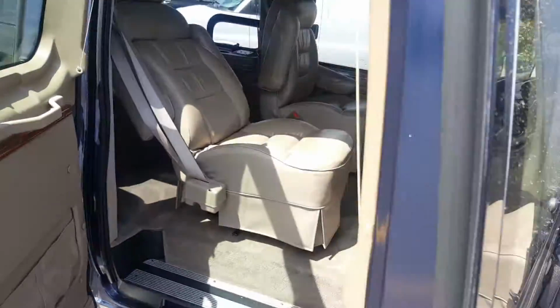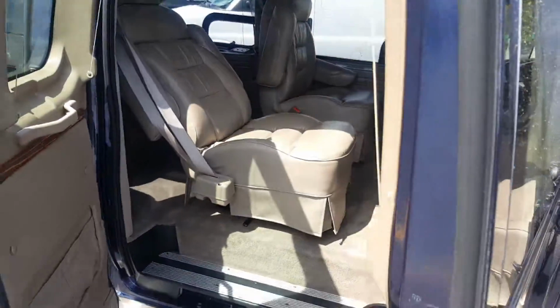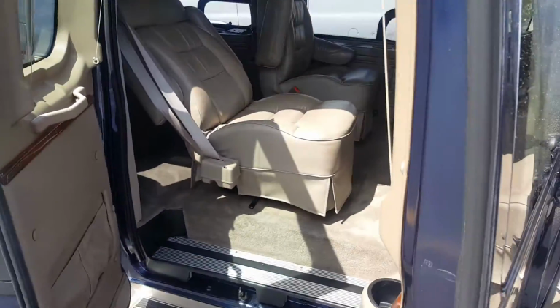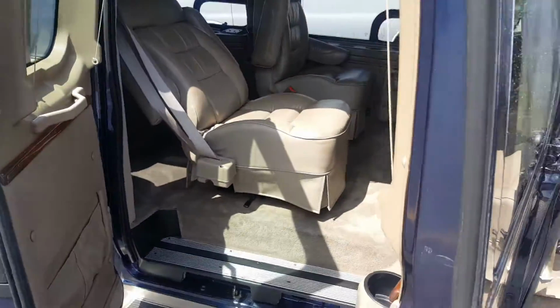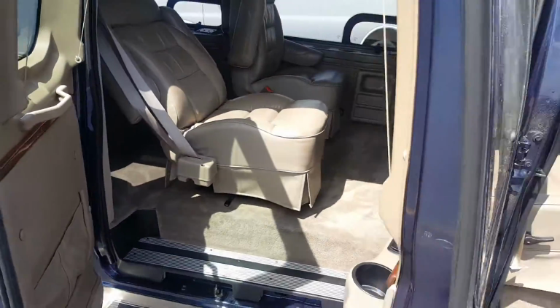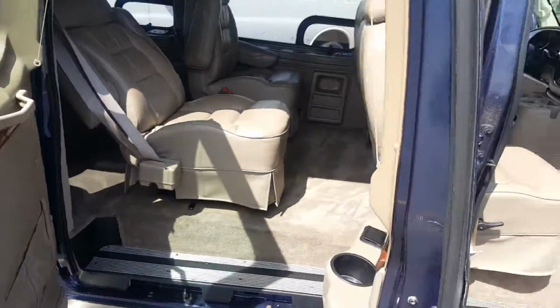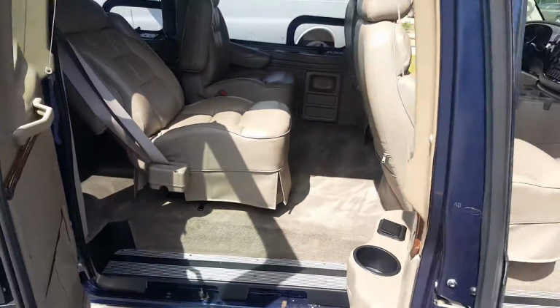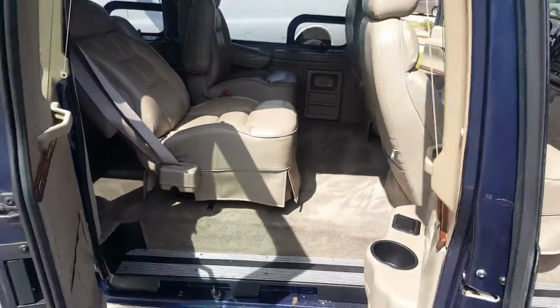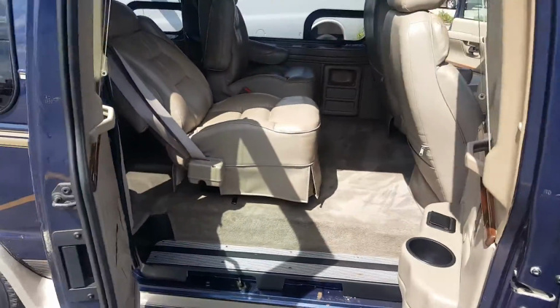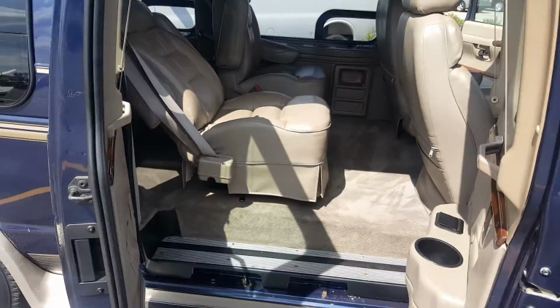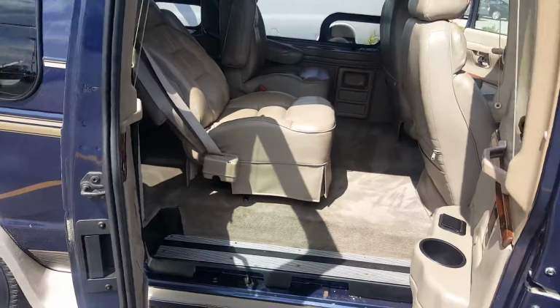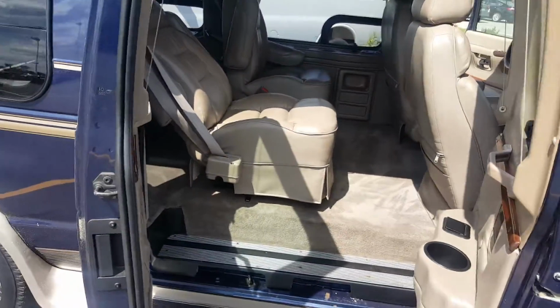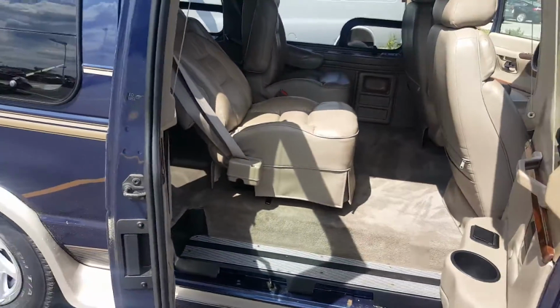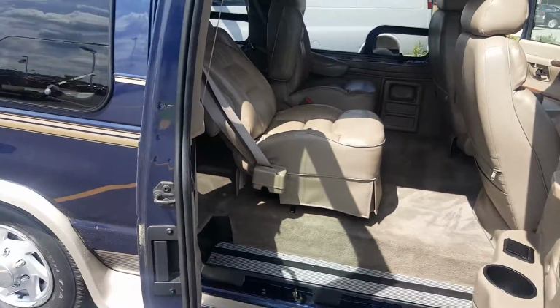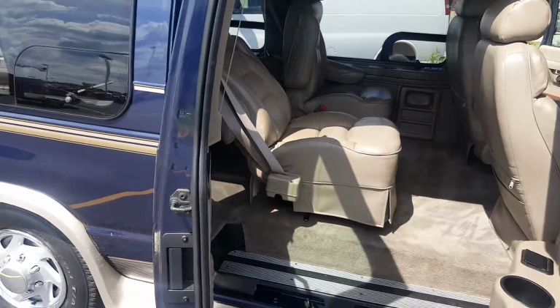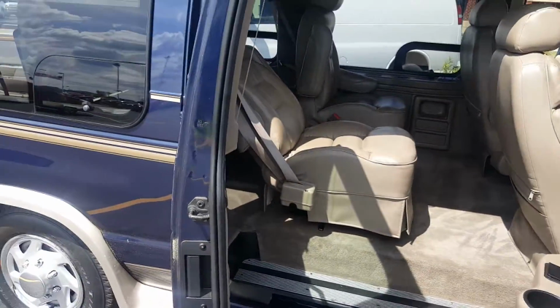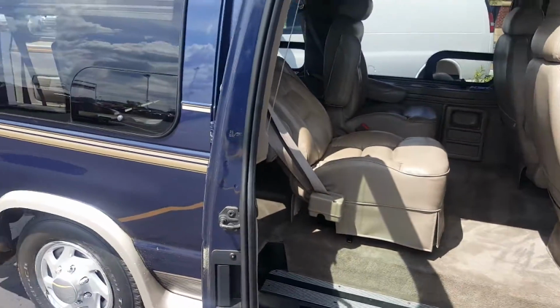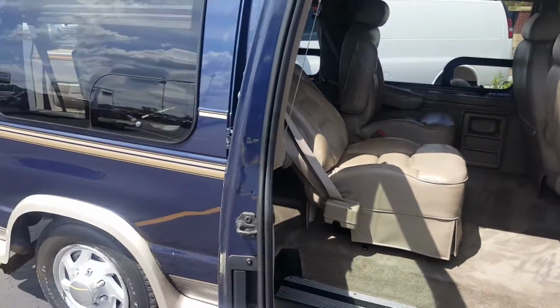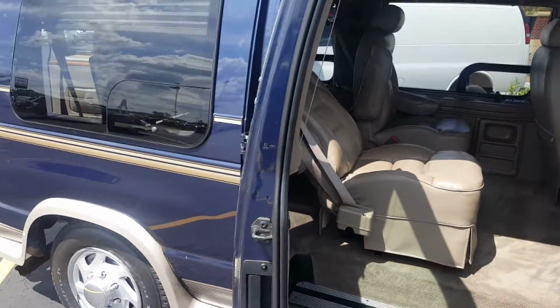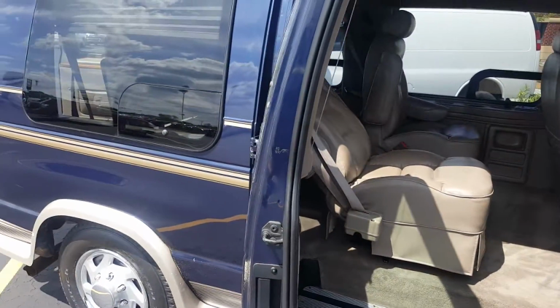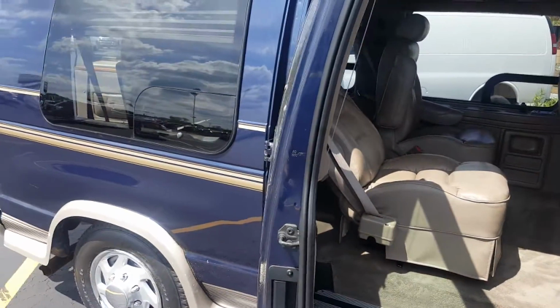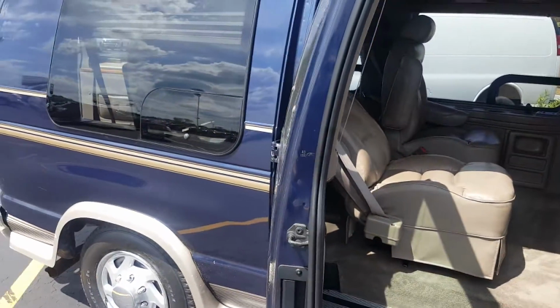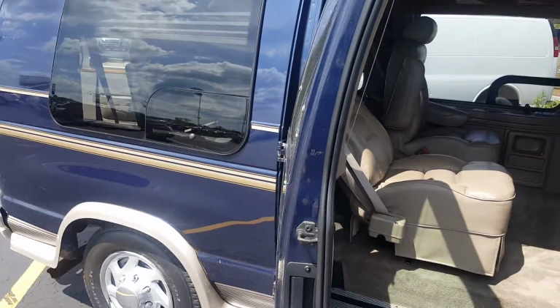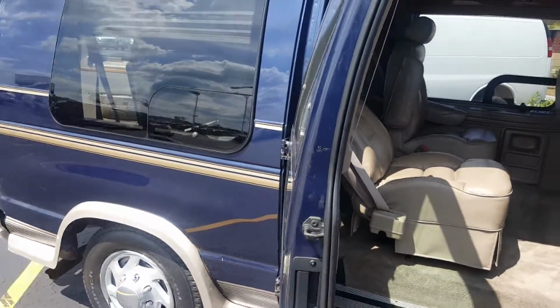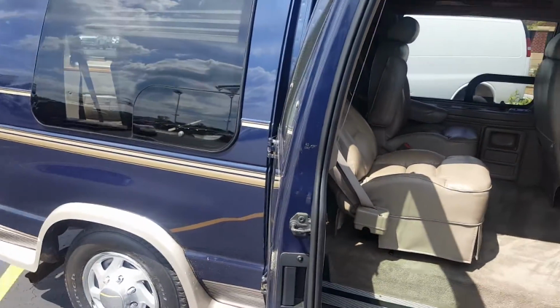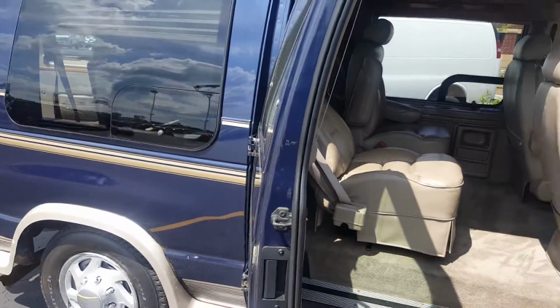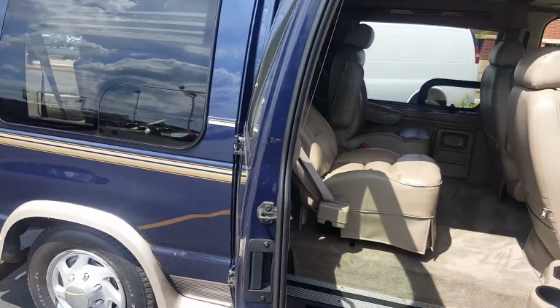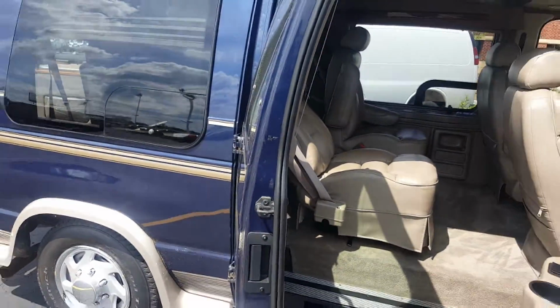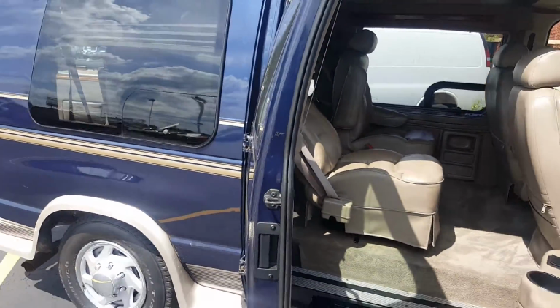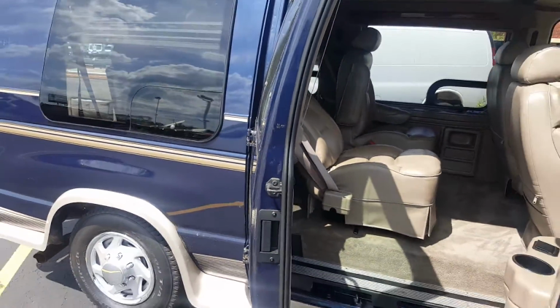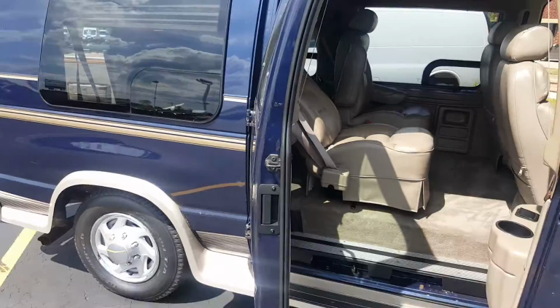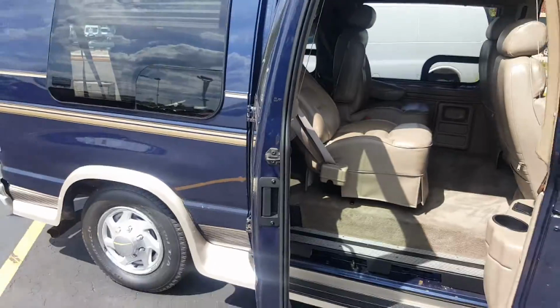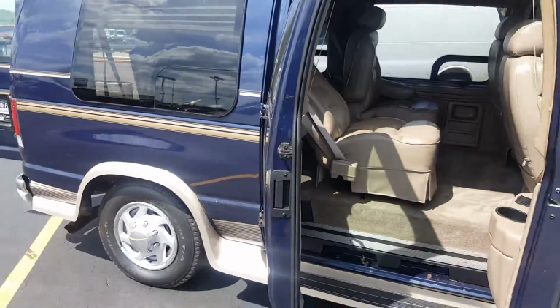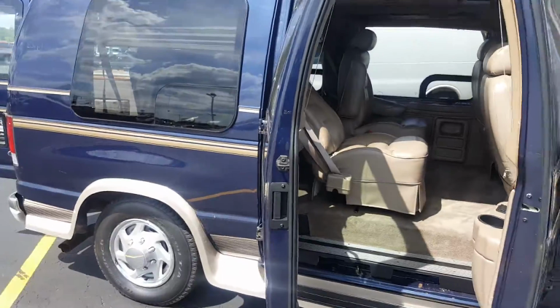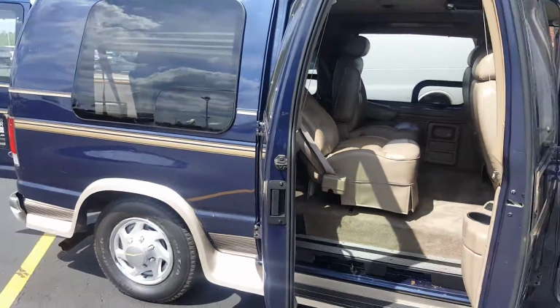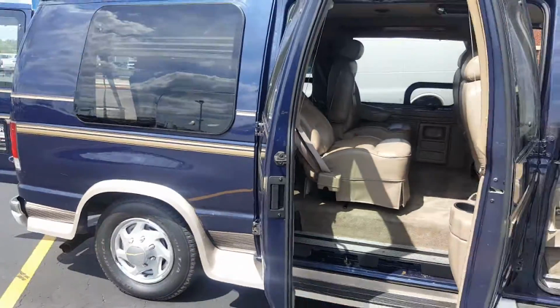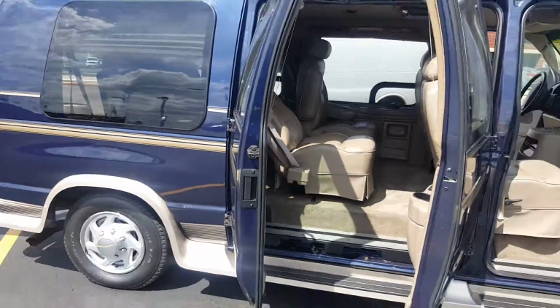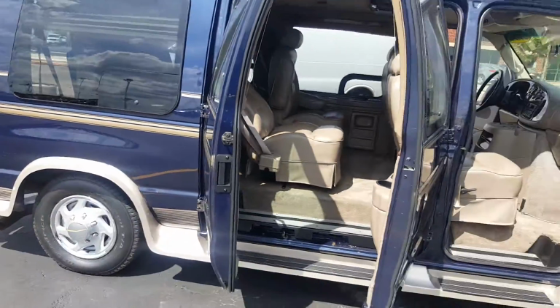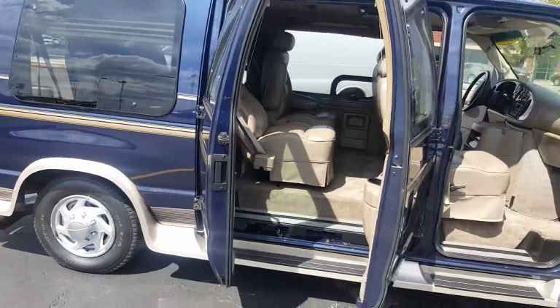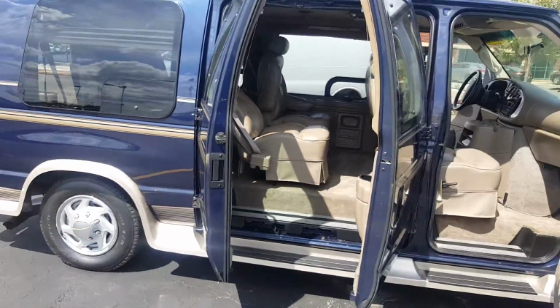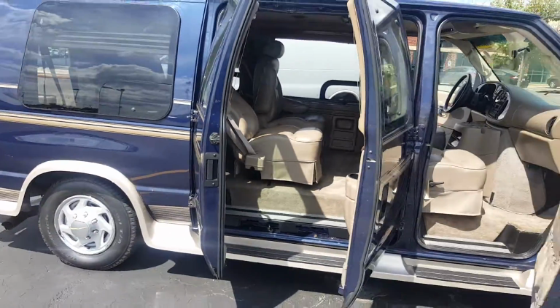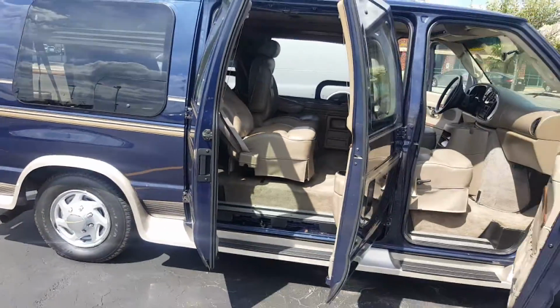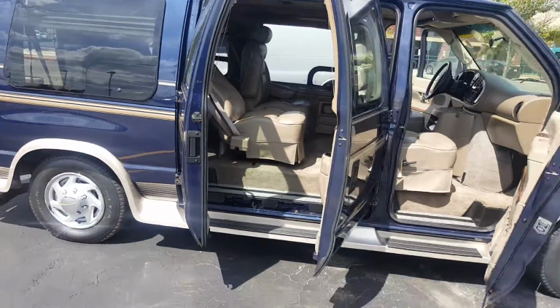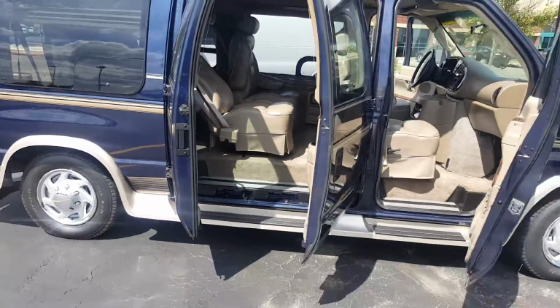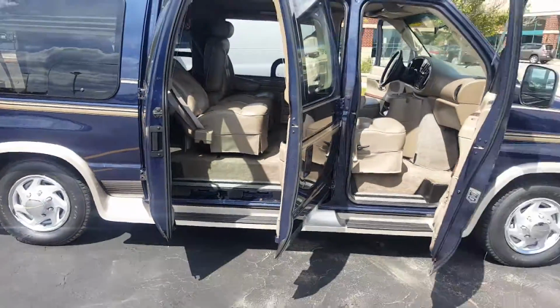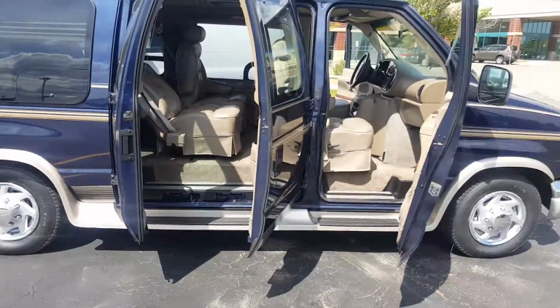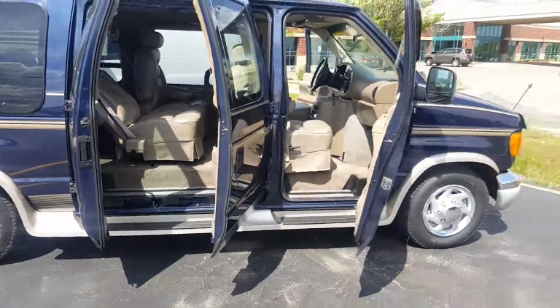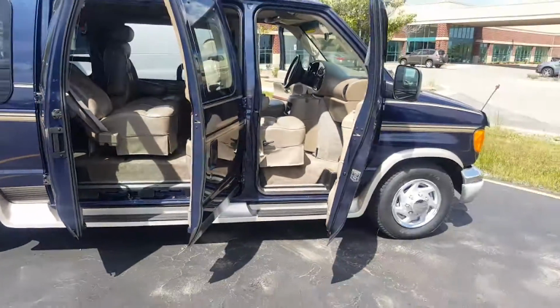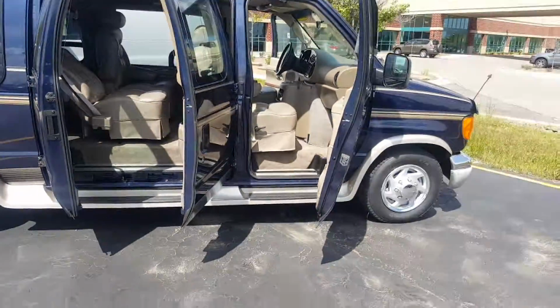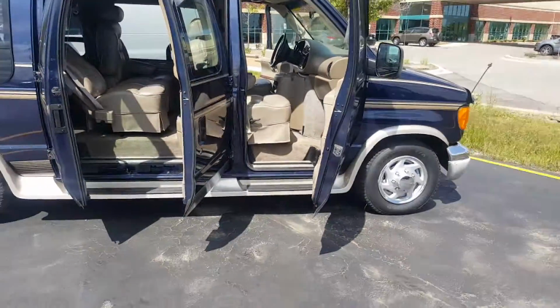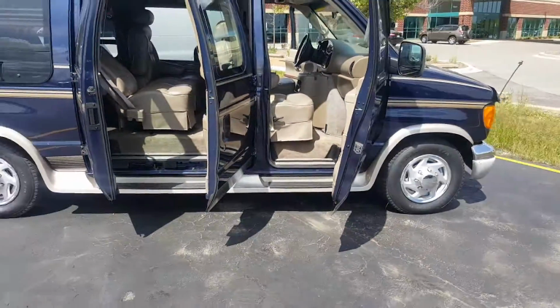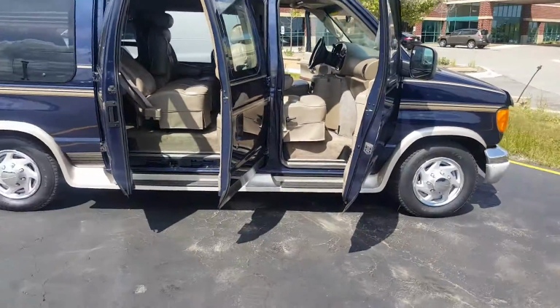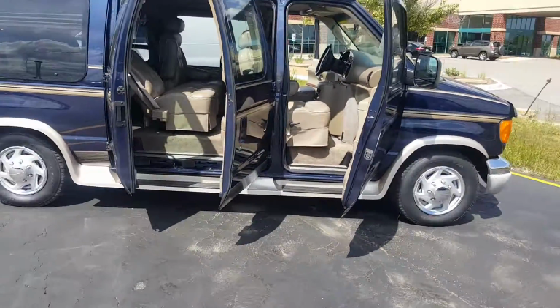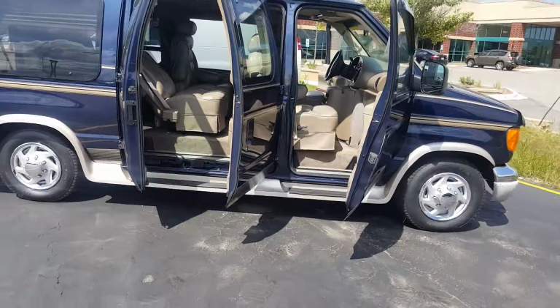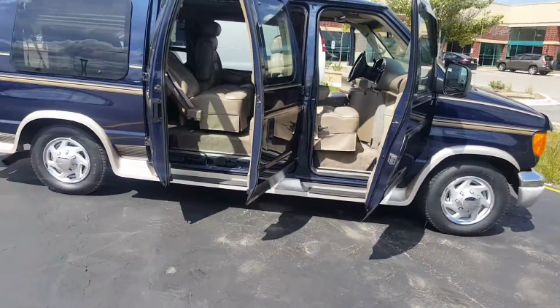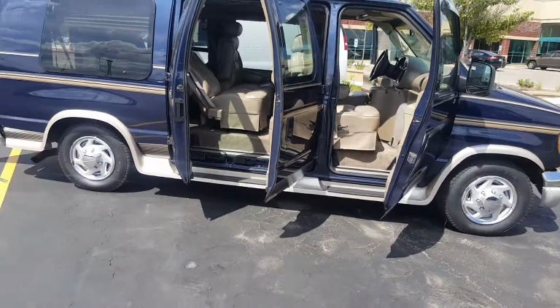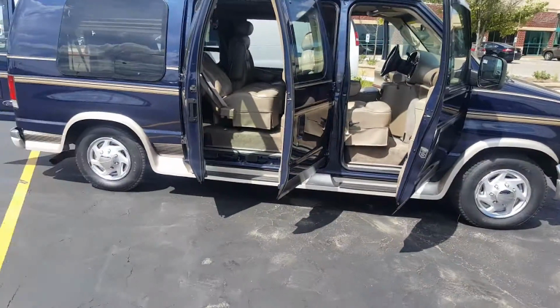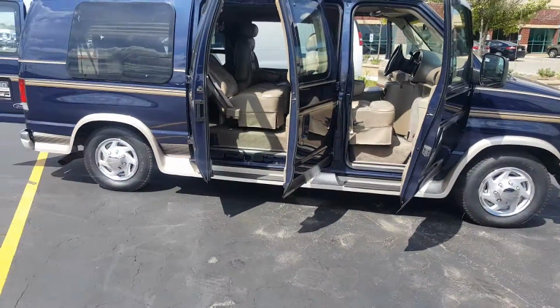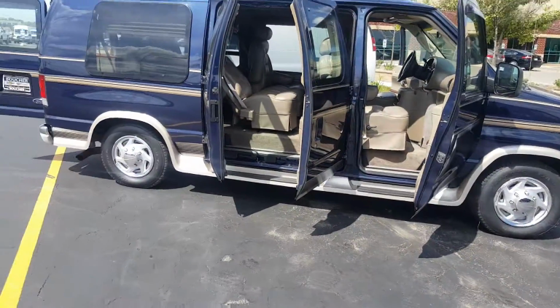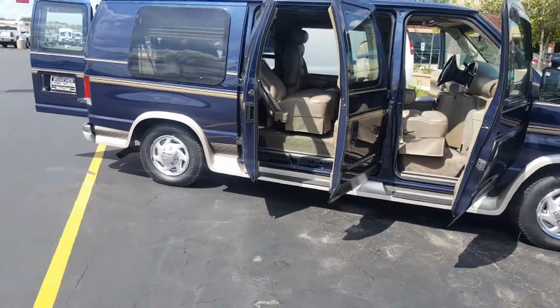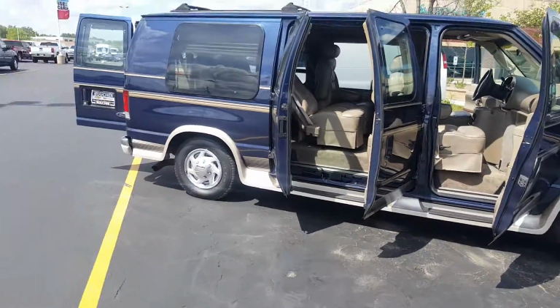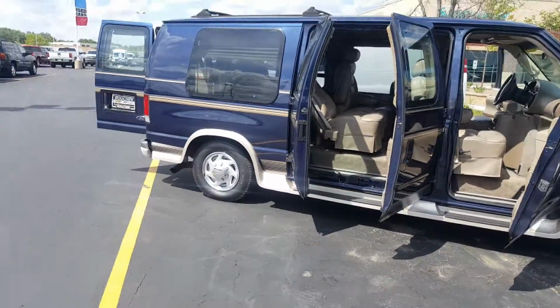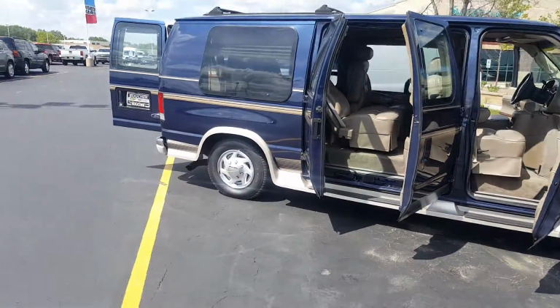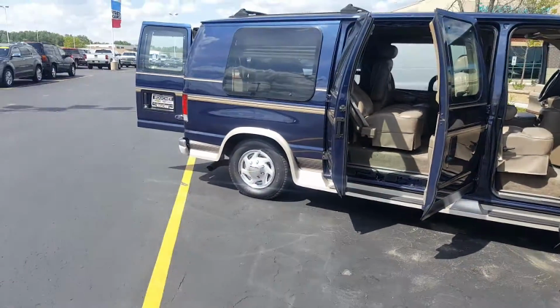It would come with a Carfax as well. Let me know what you think.